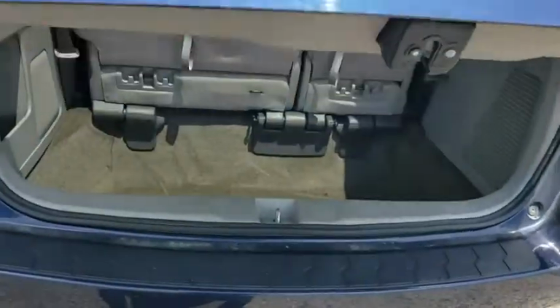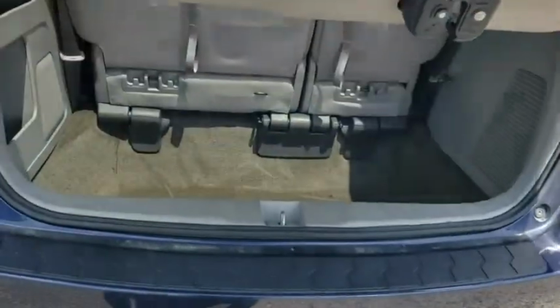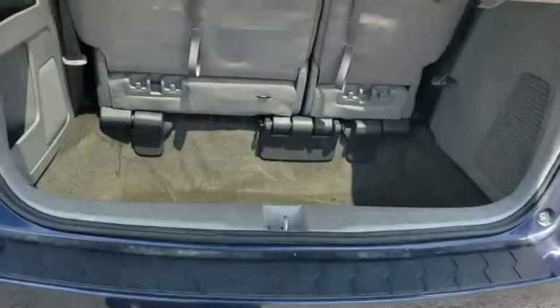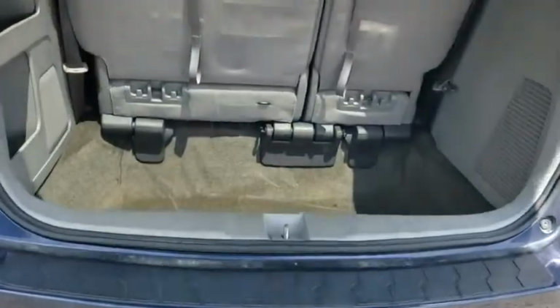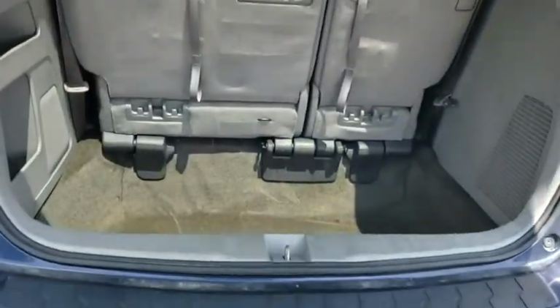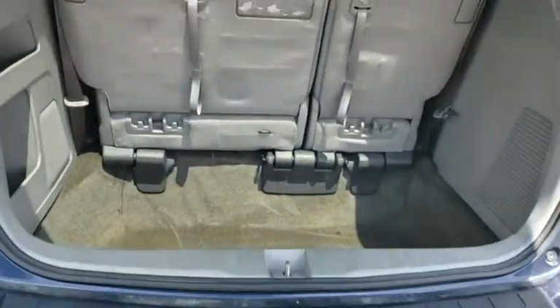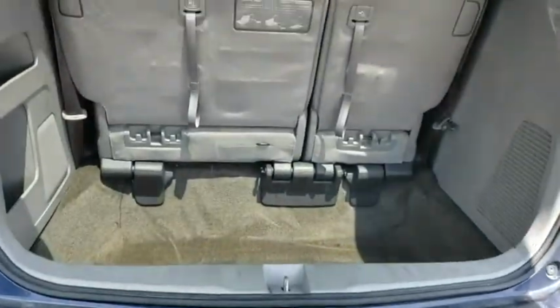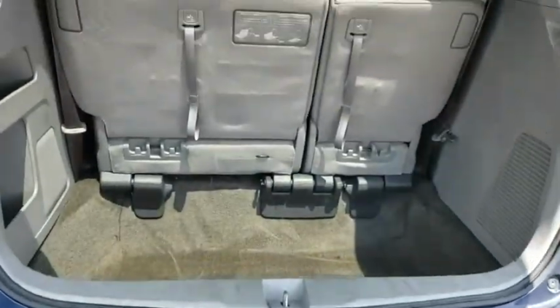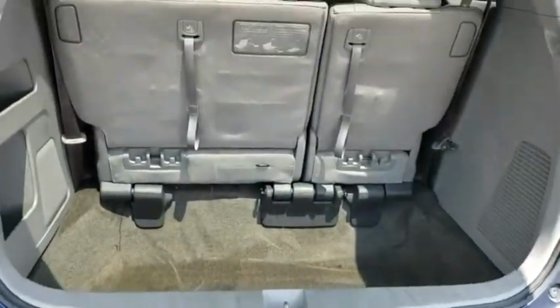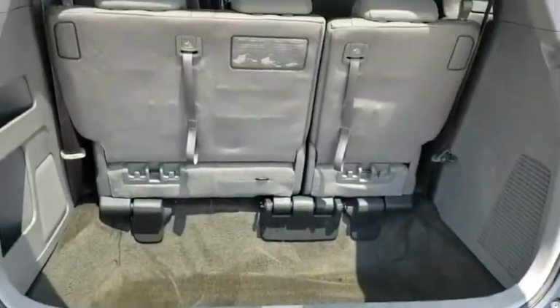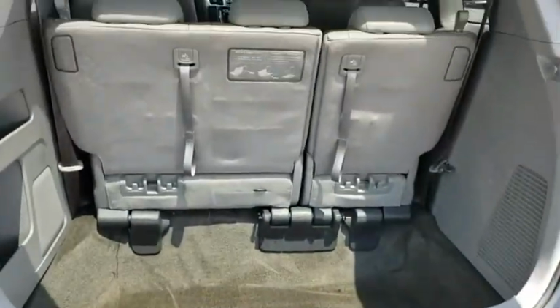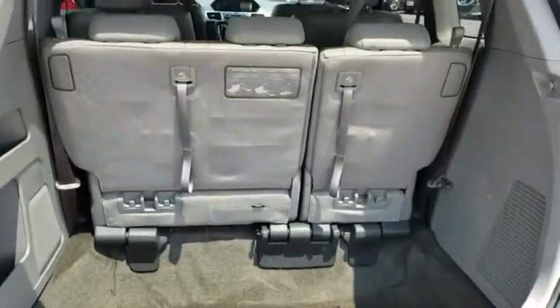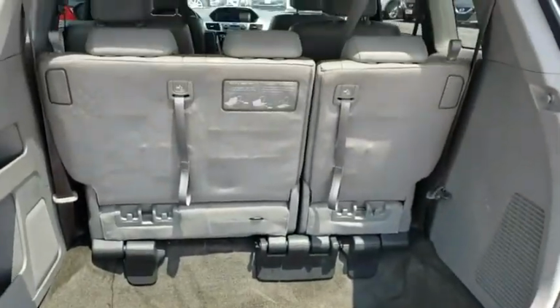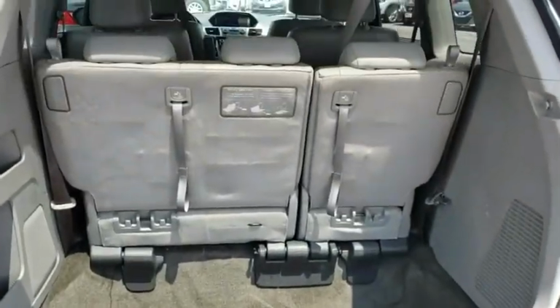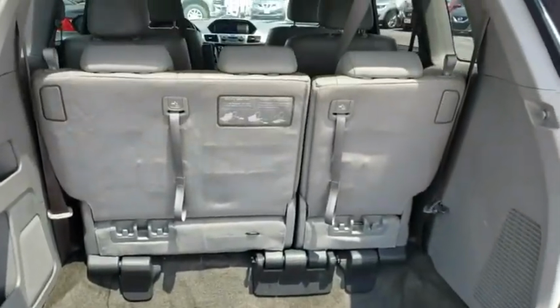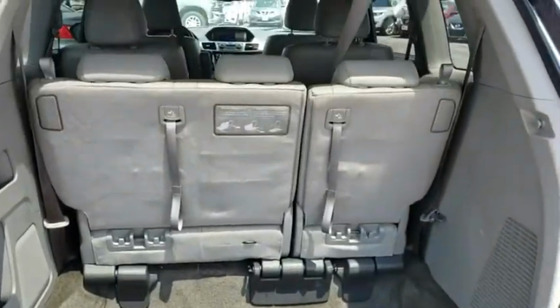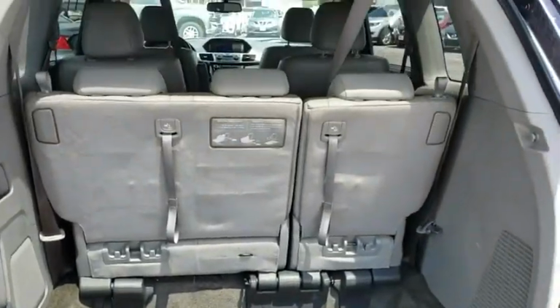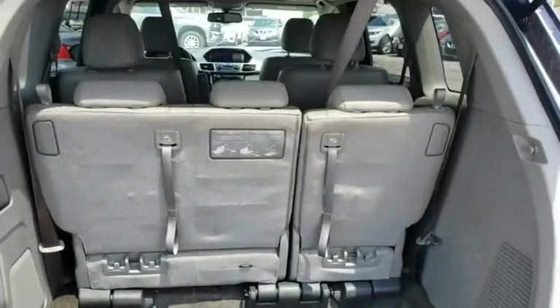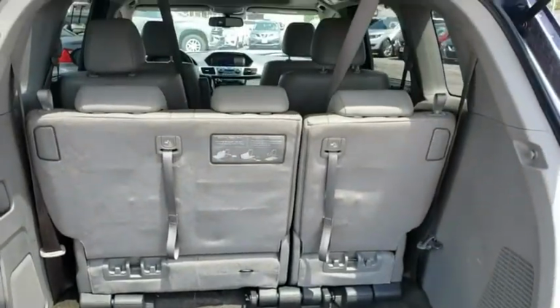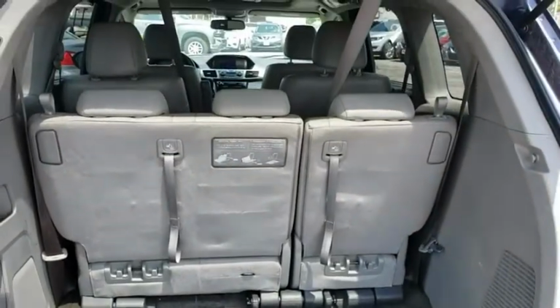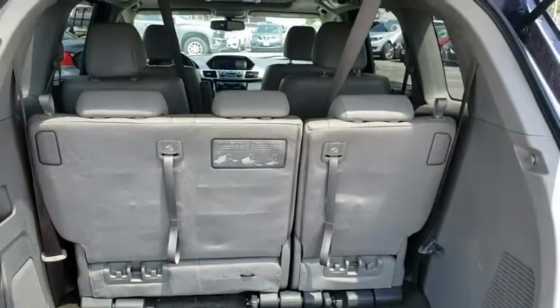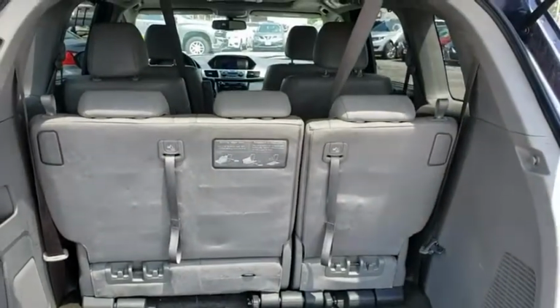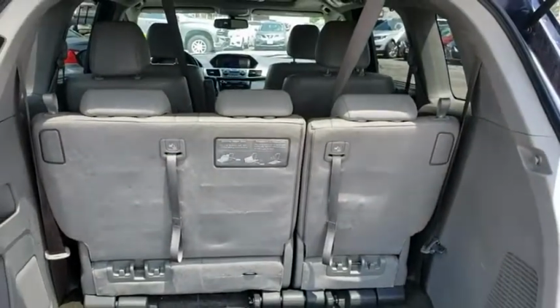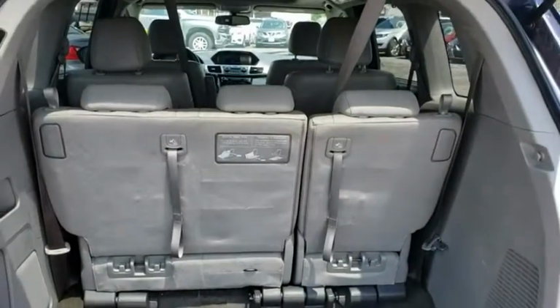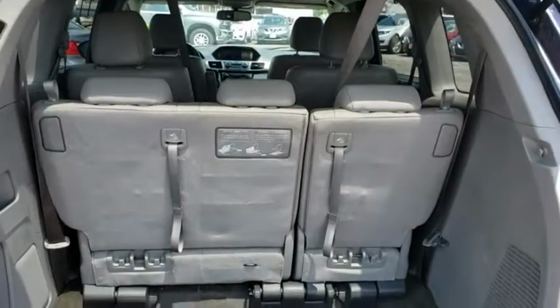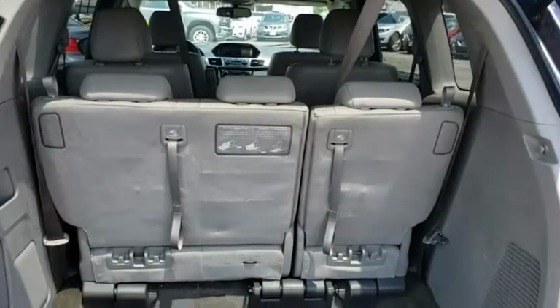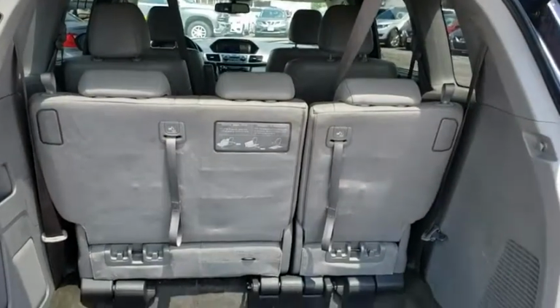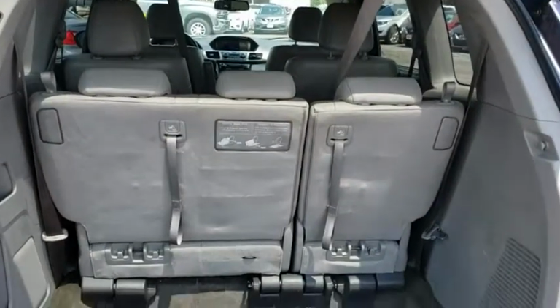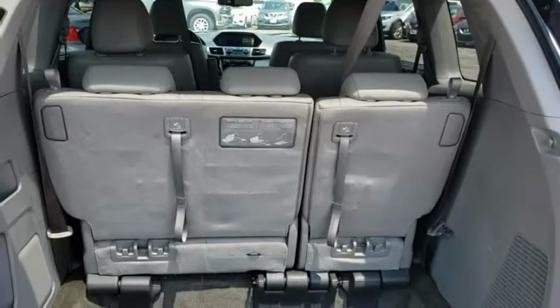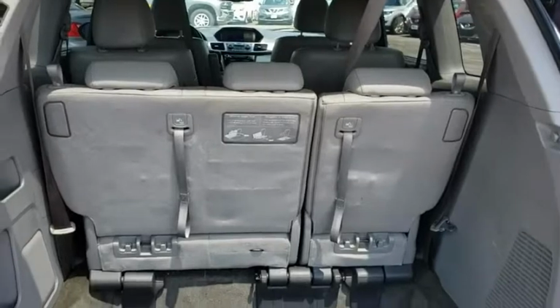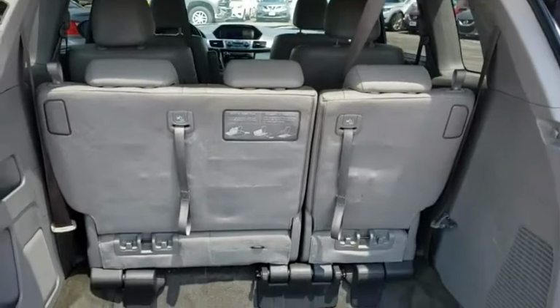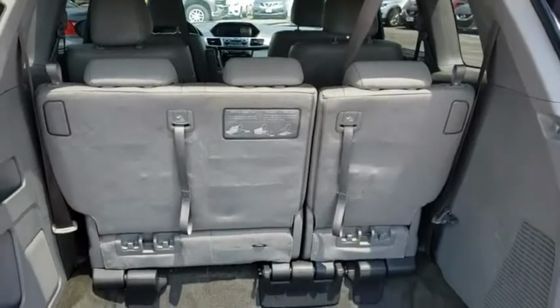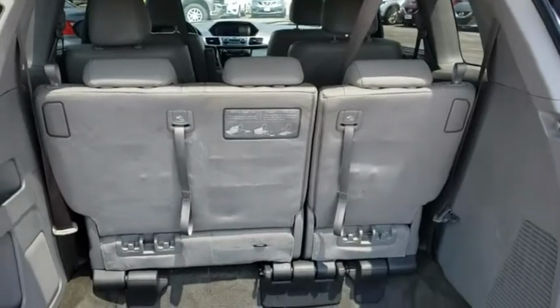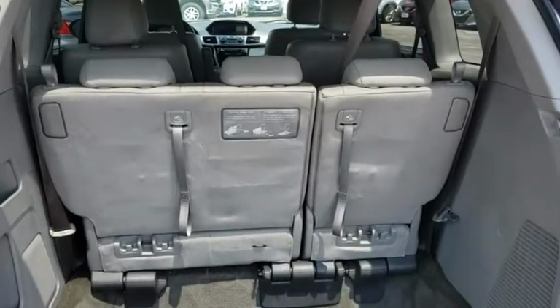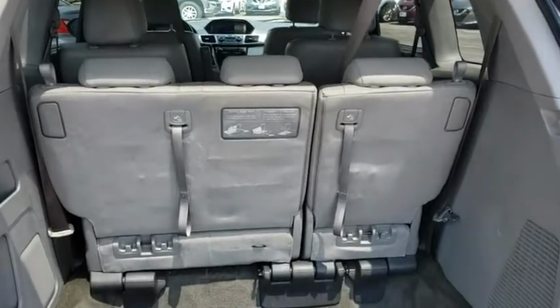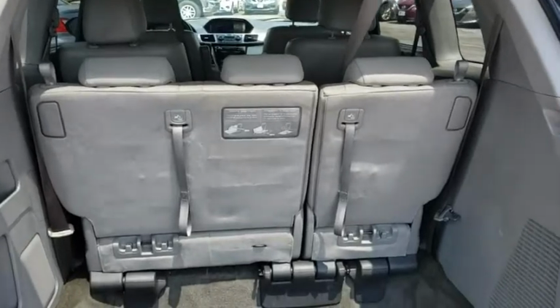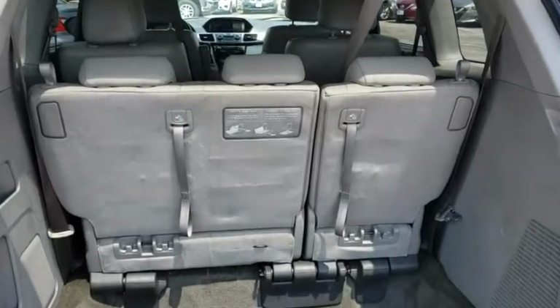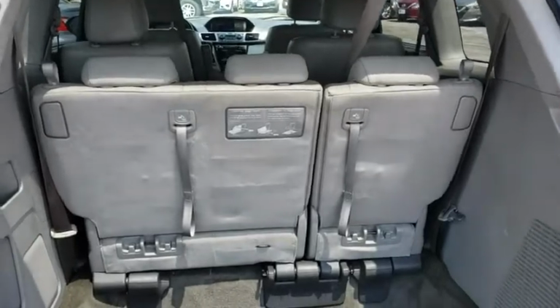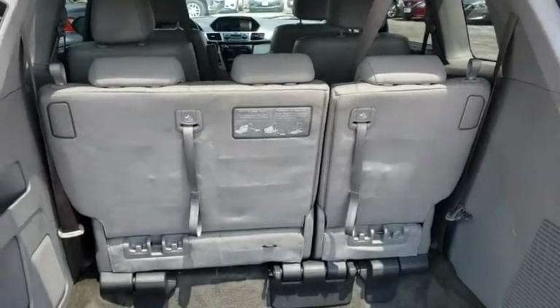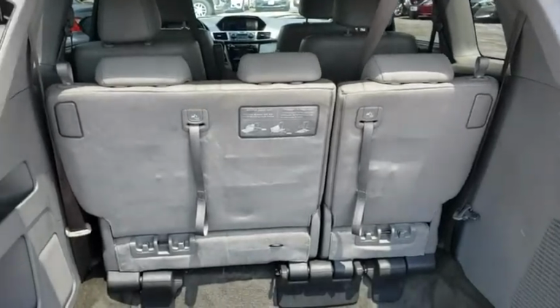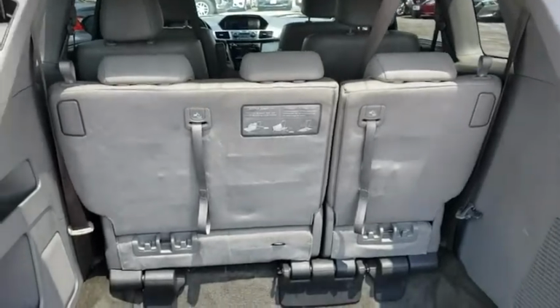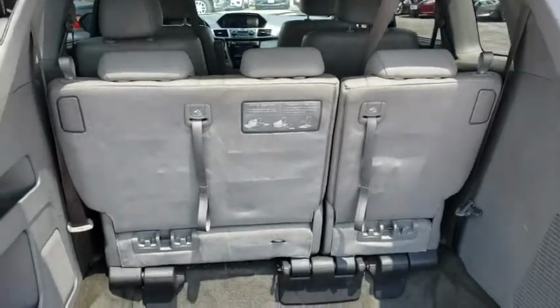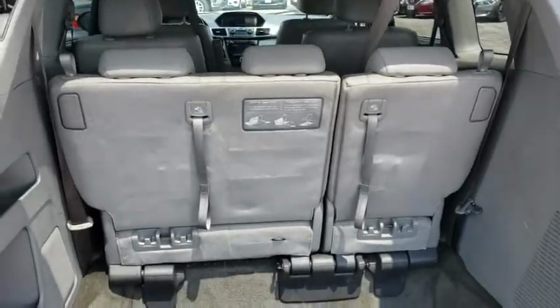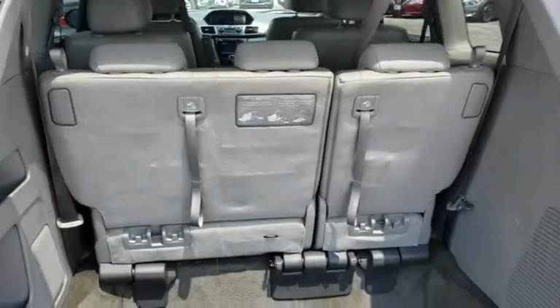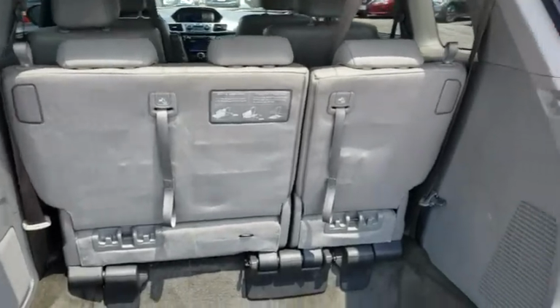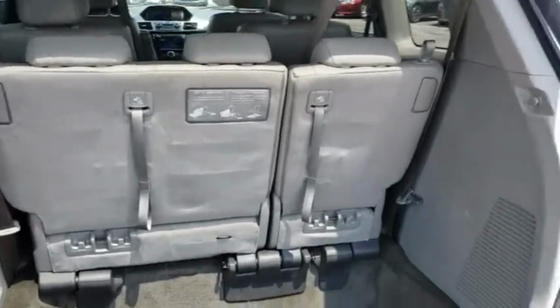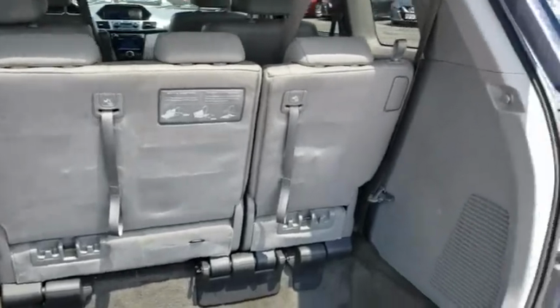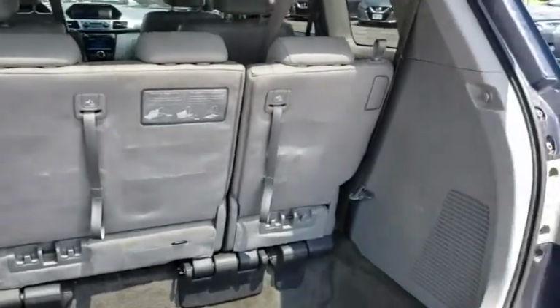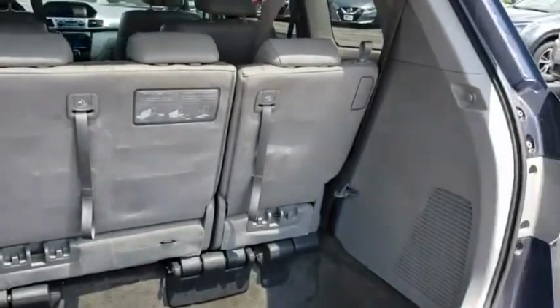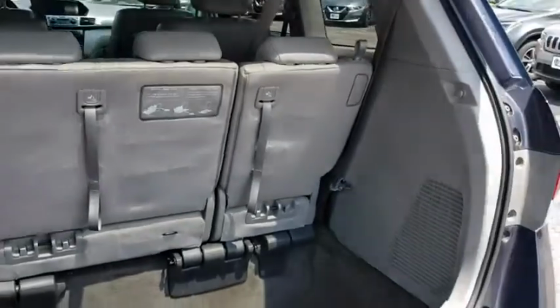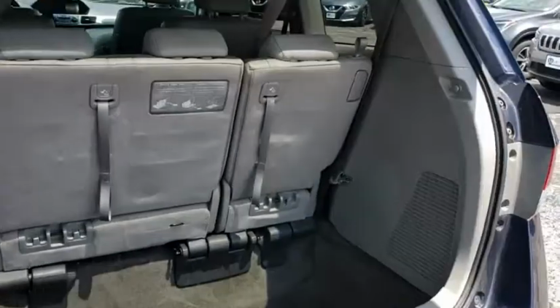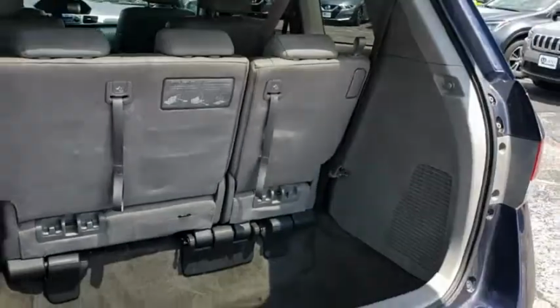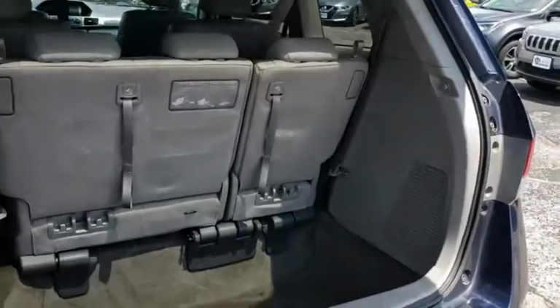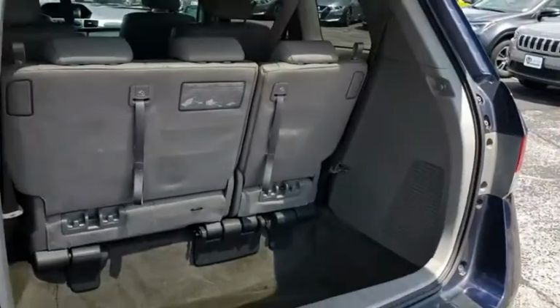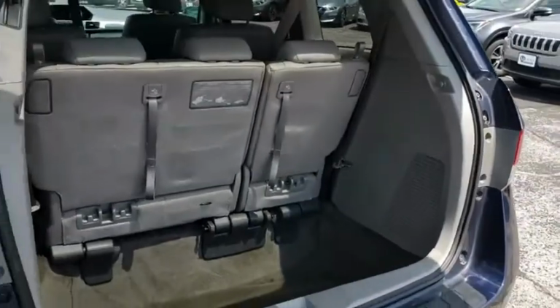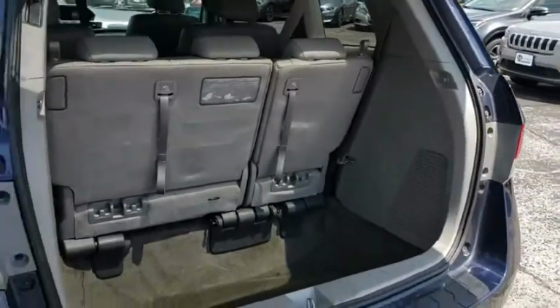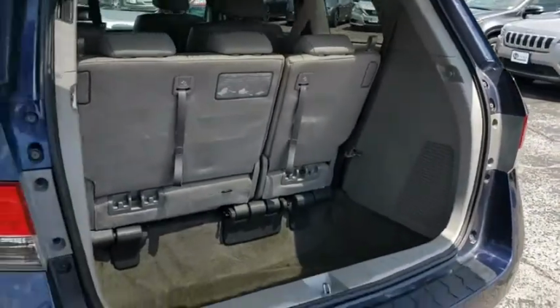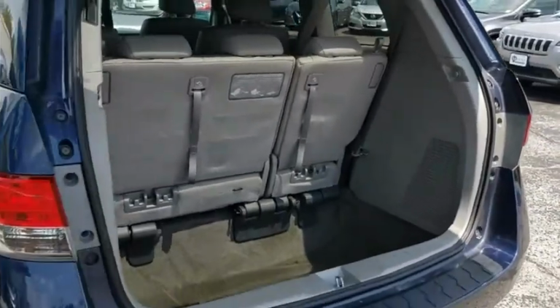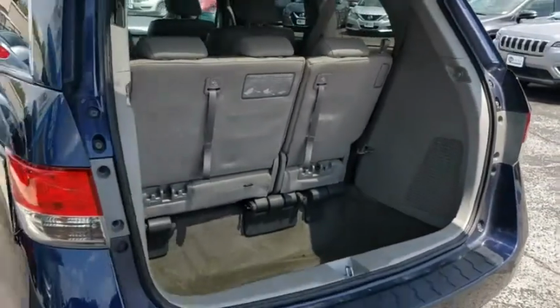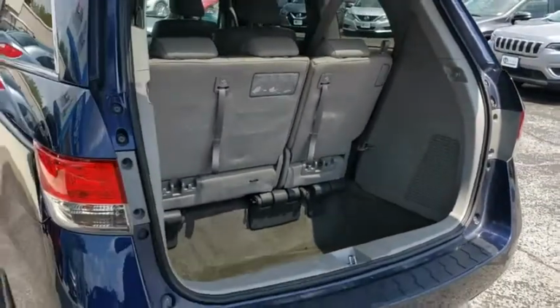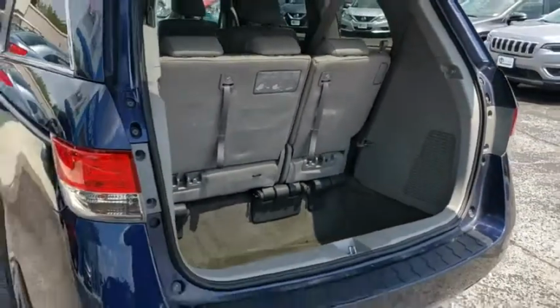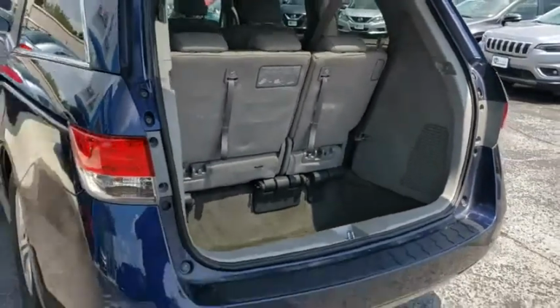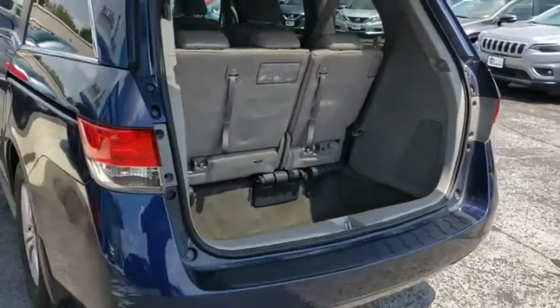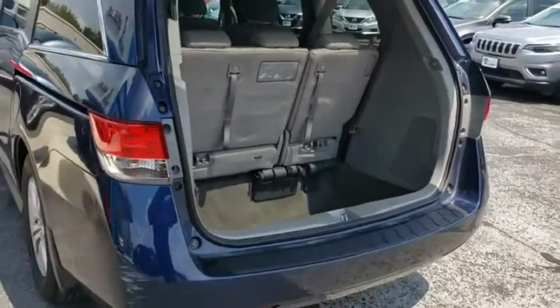CD player, power windows, security system, brake assist, panic alarm, overhead console, tachometer, leather seats.